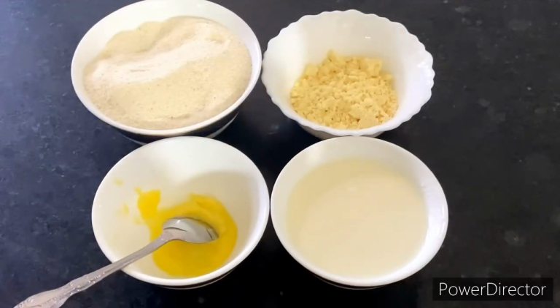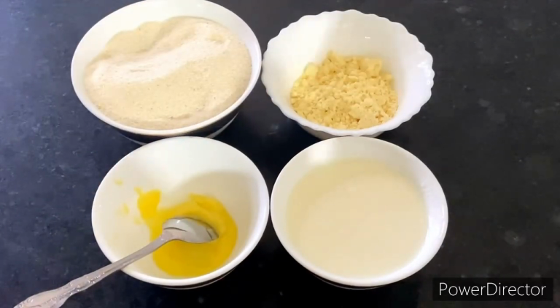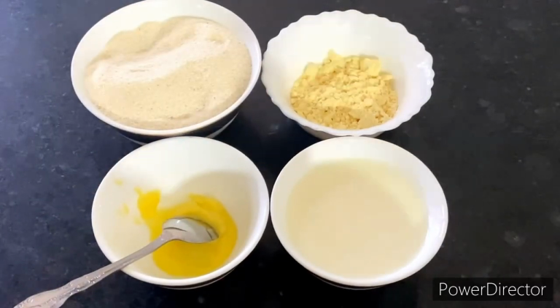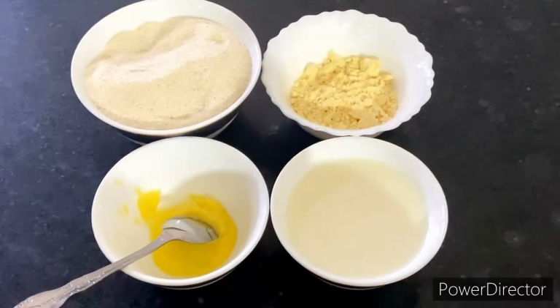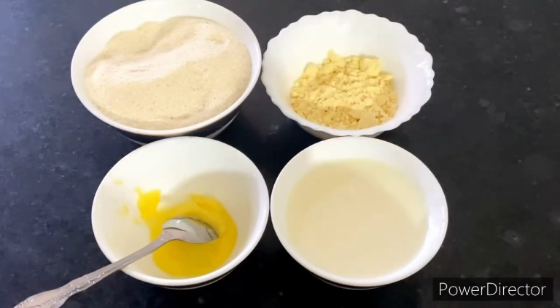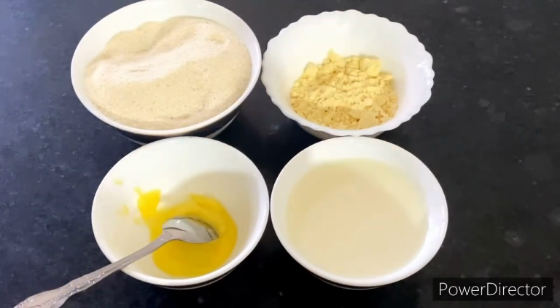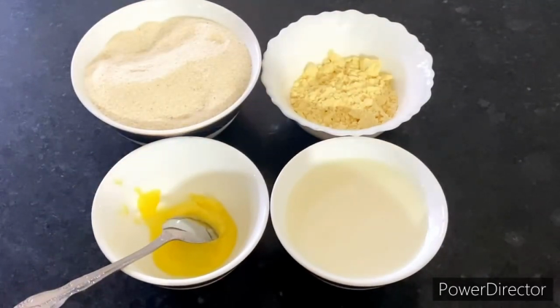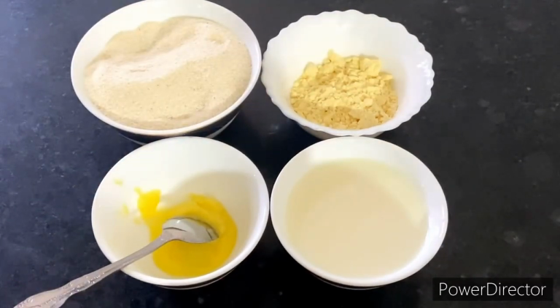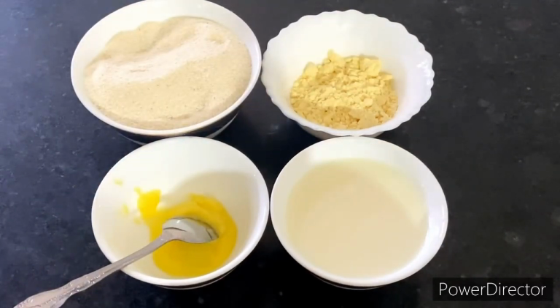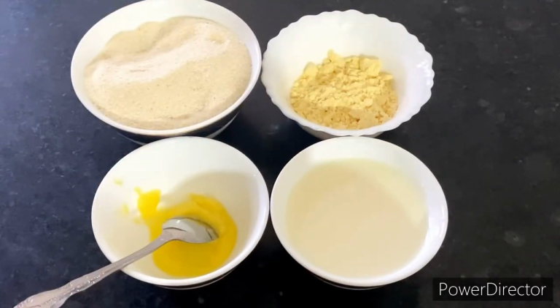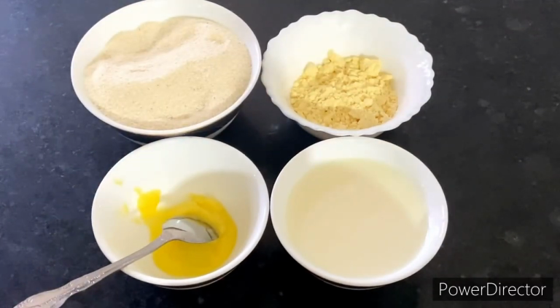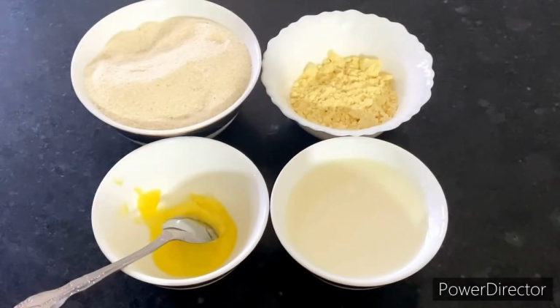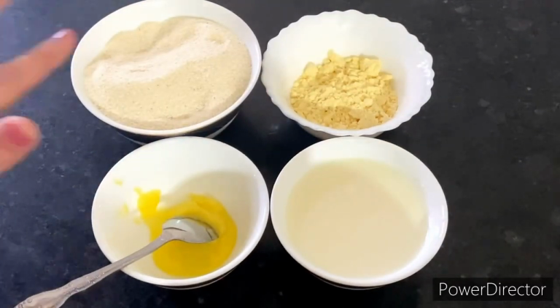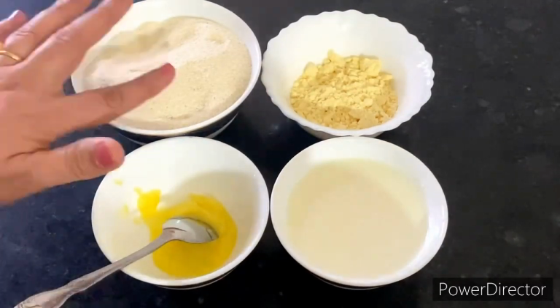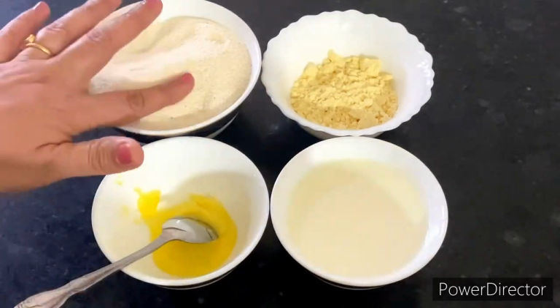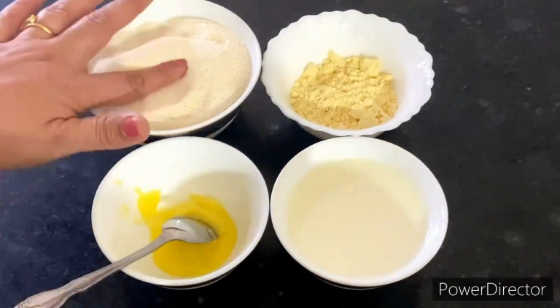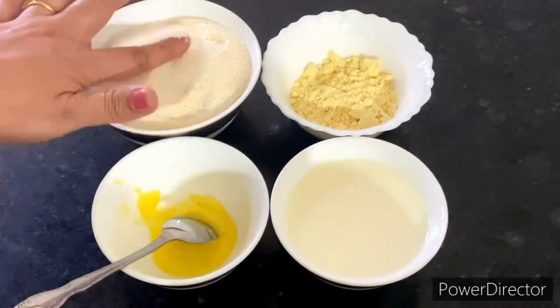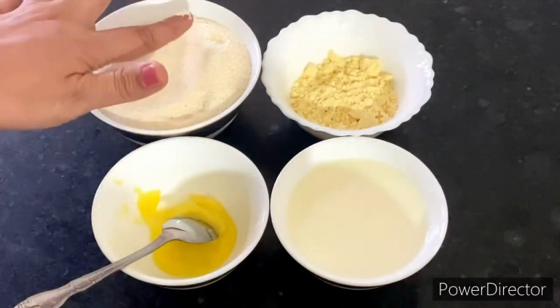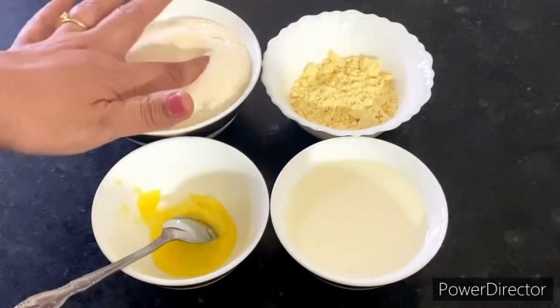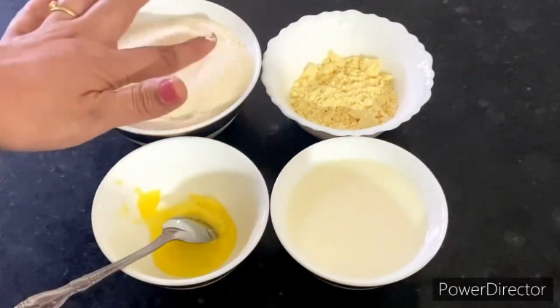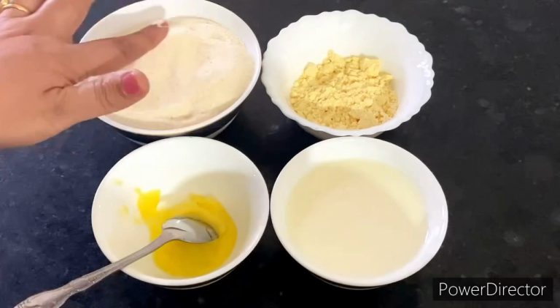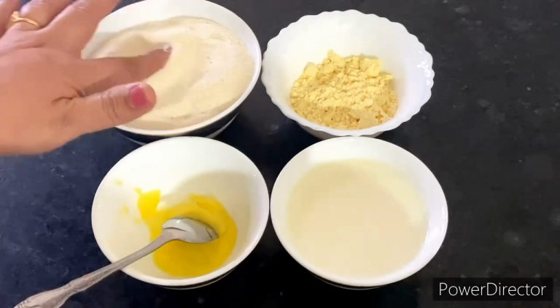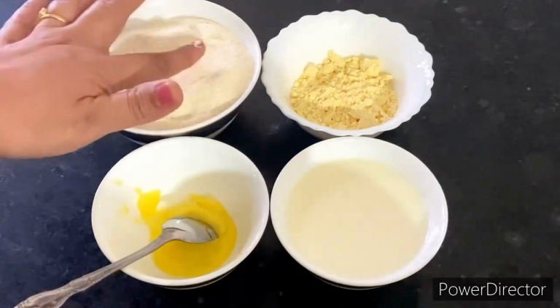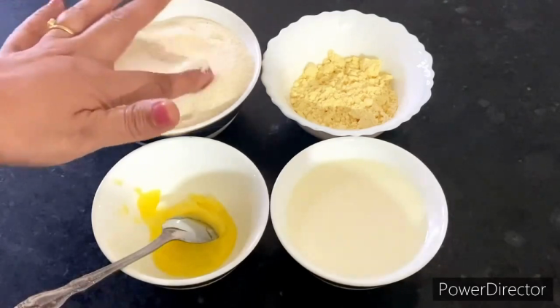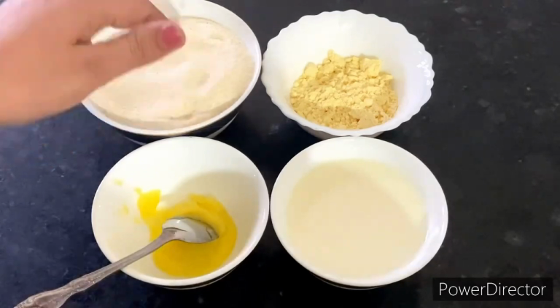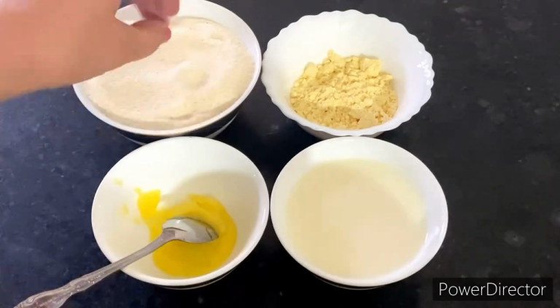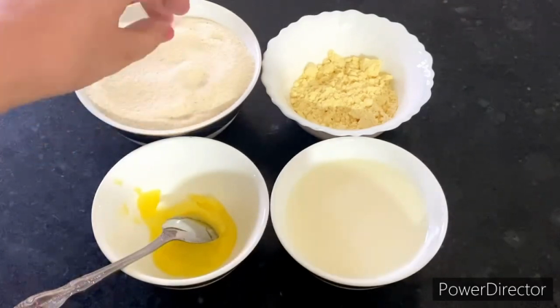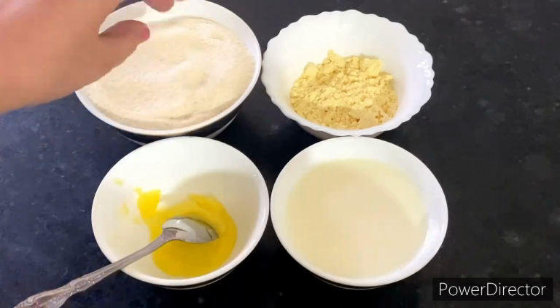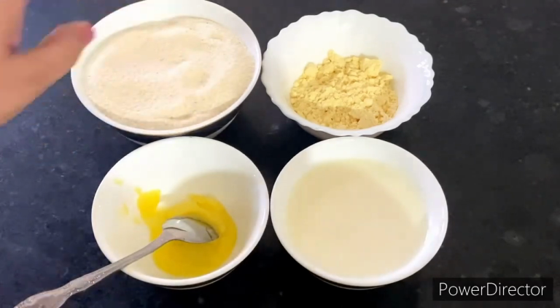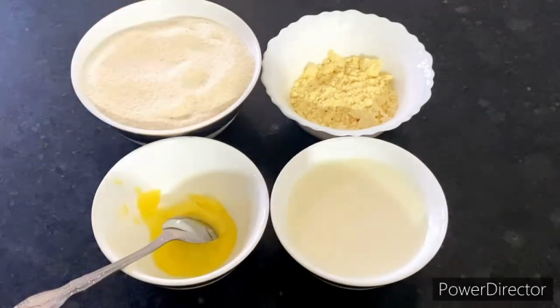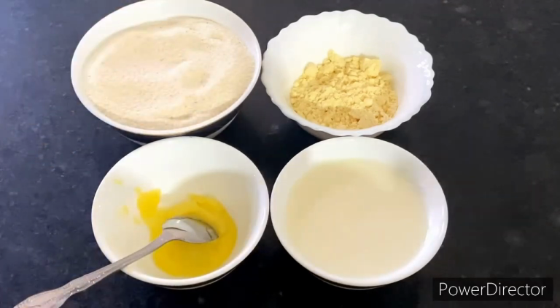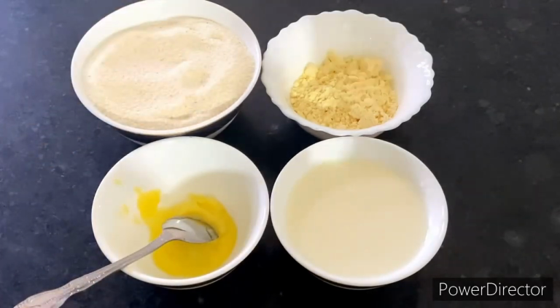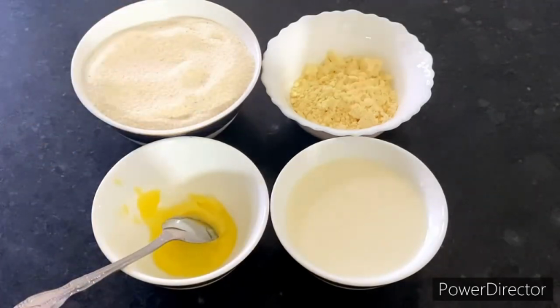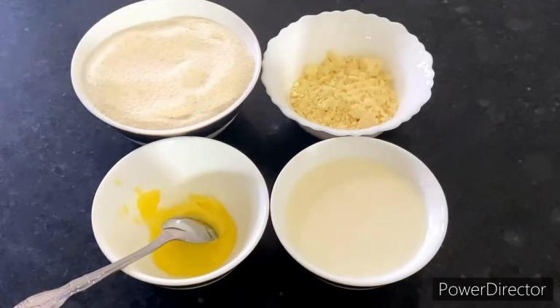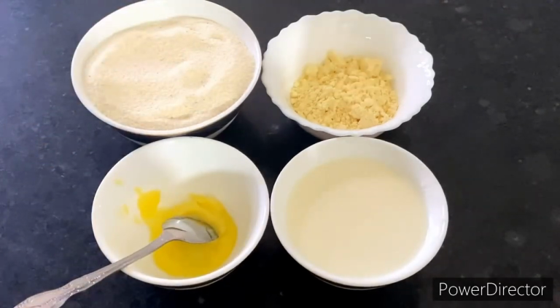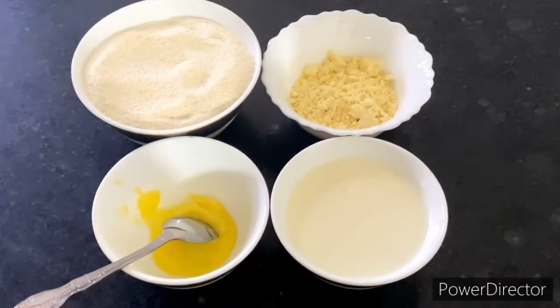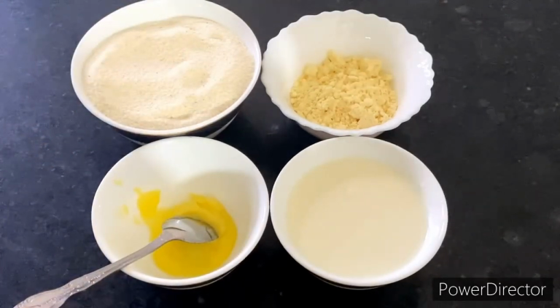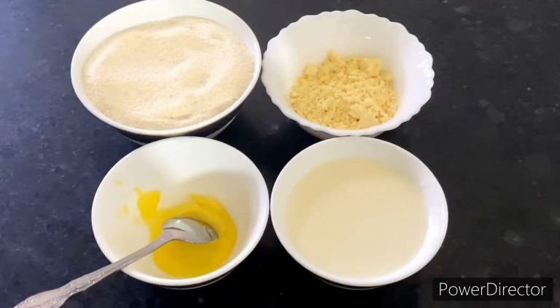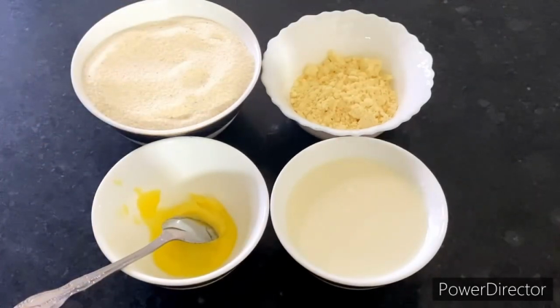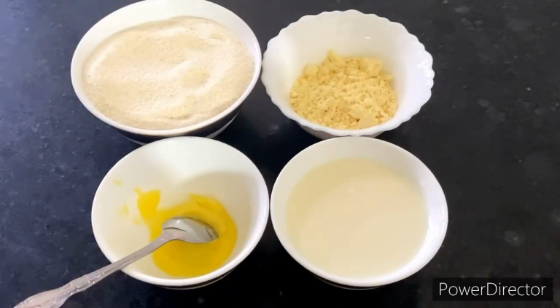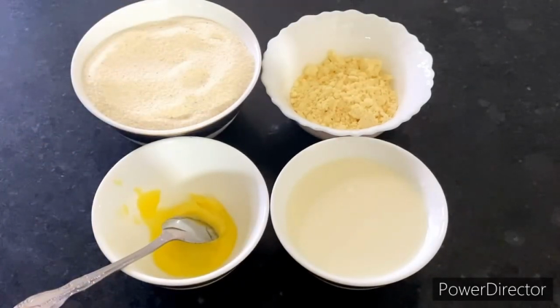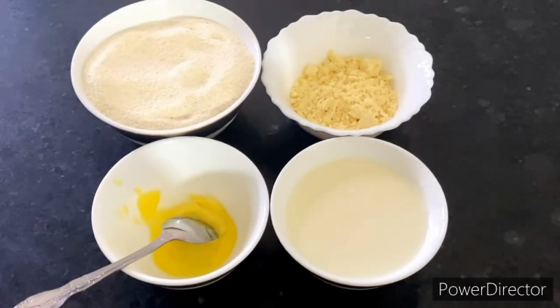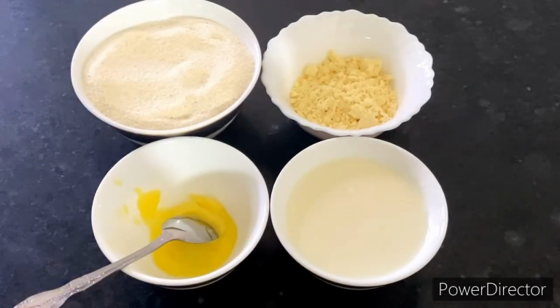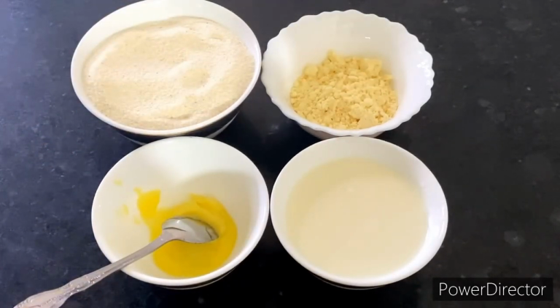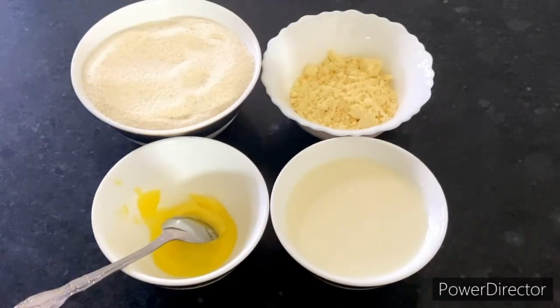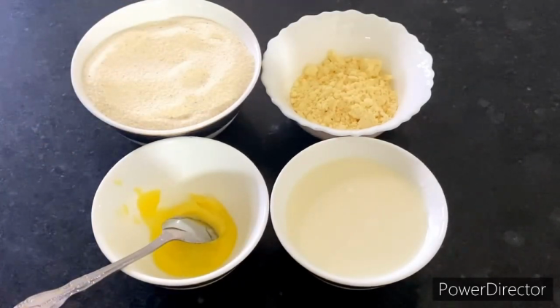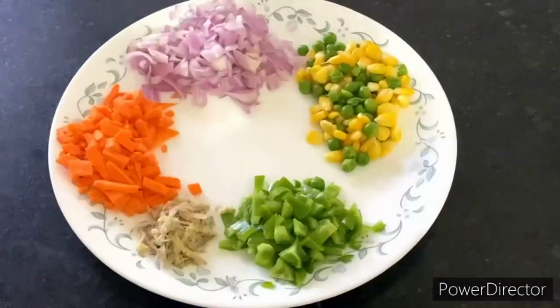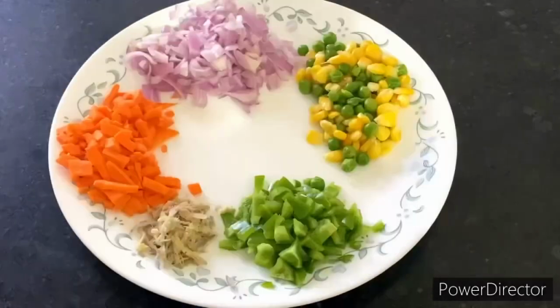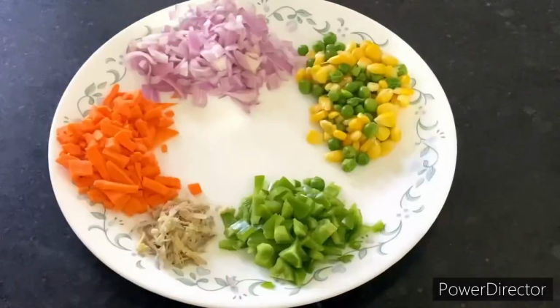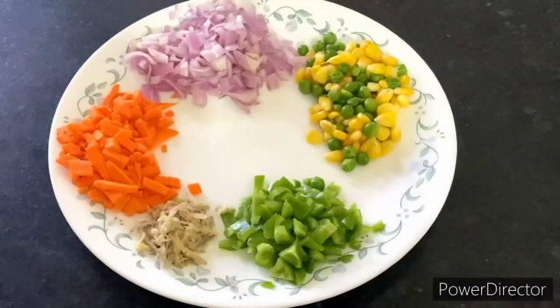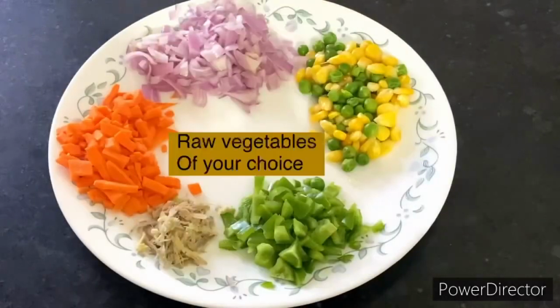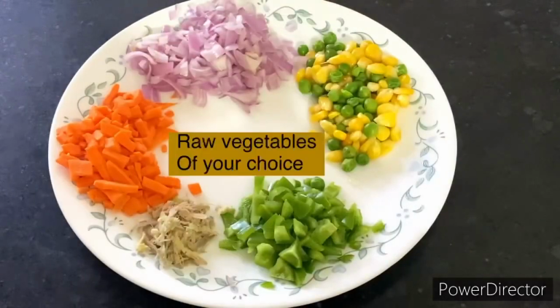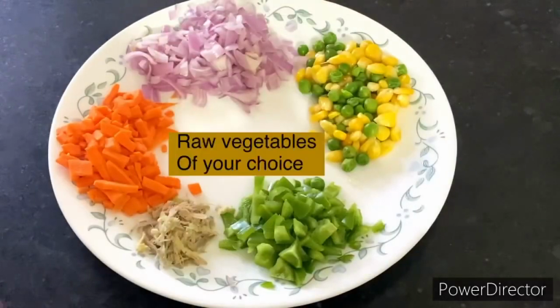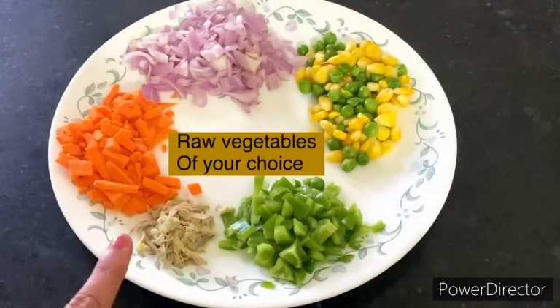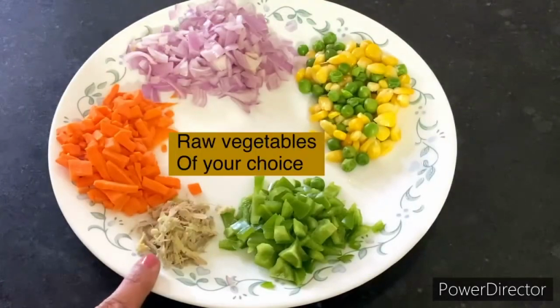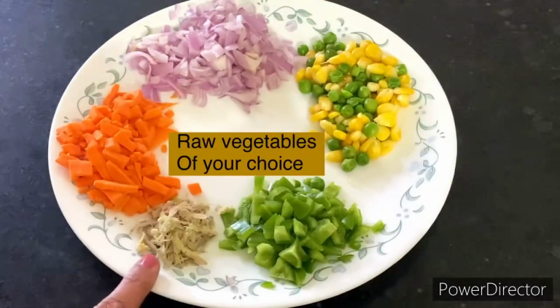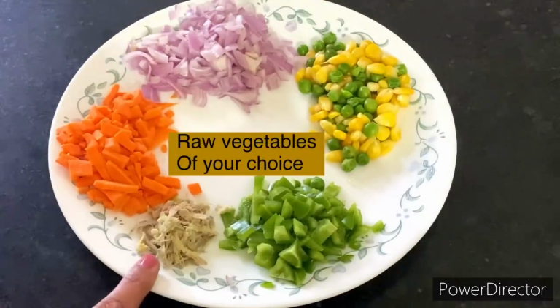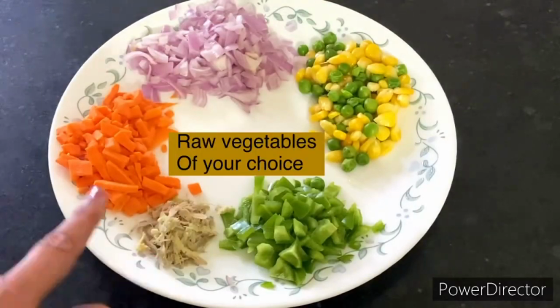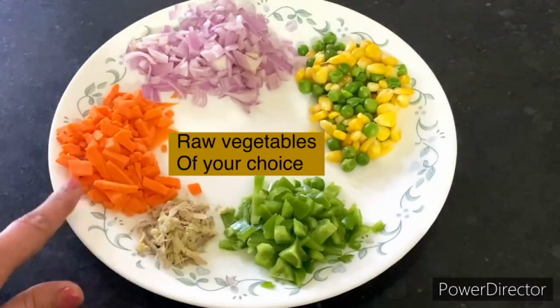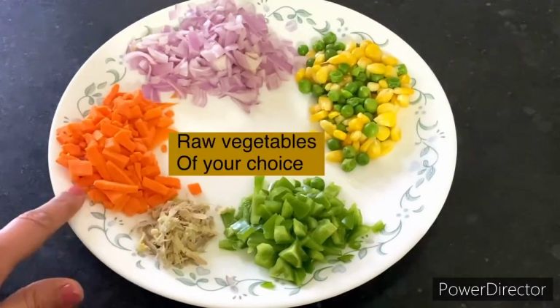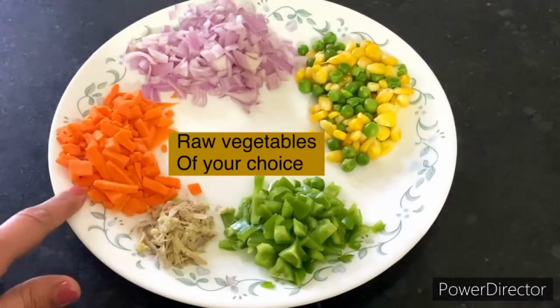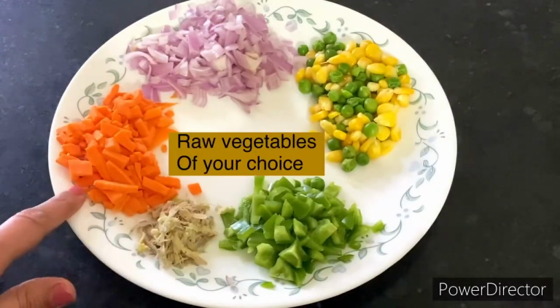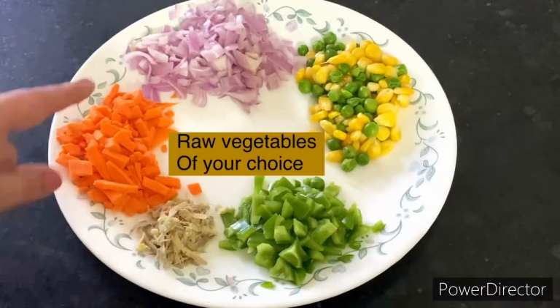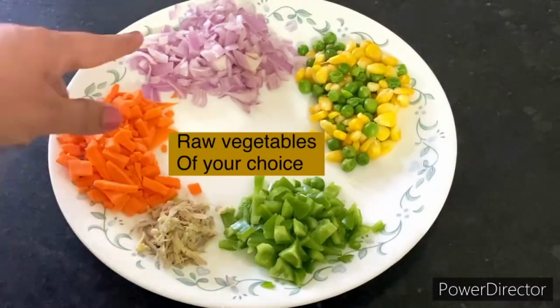For people who are losing weight, heart patients, diabetes, thyroid patients, and PCOD — we will add some raw vegetables to make this even more beneficial.